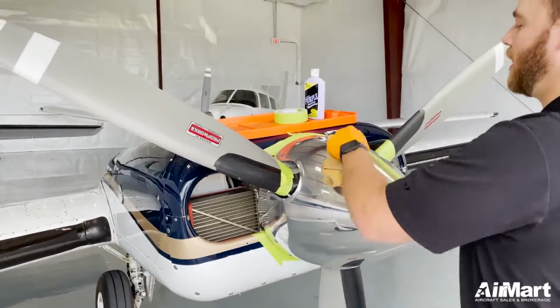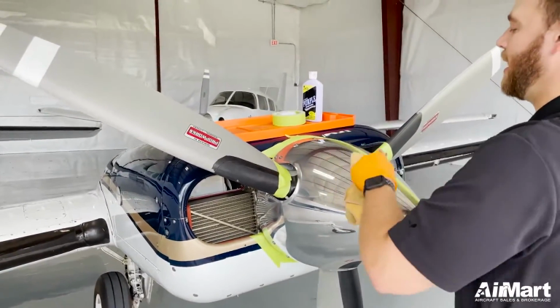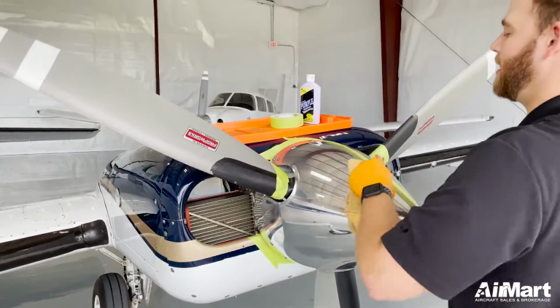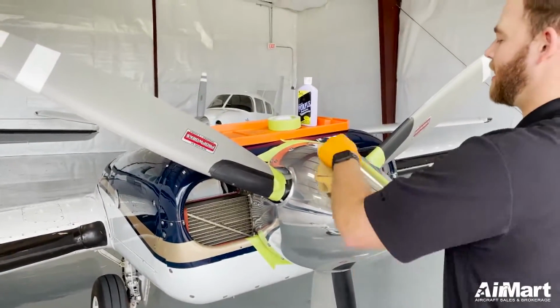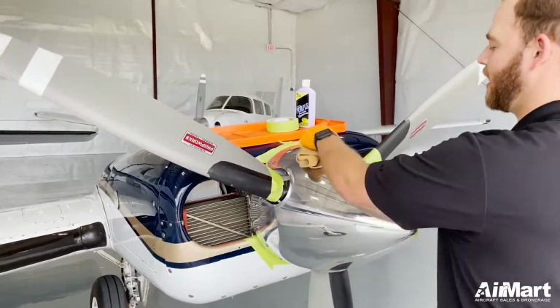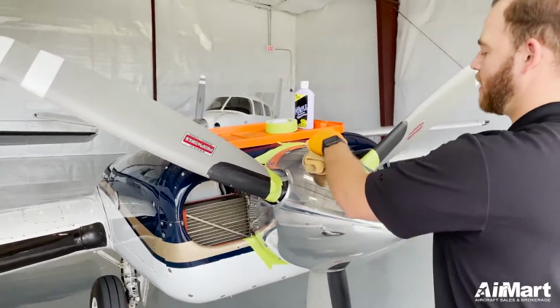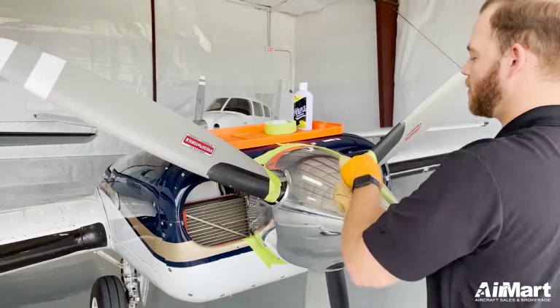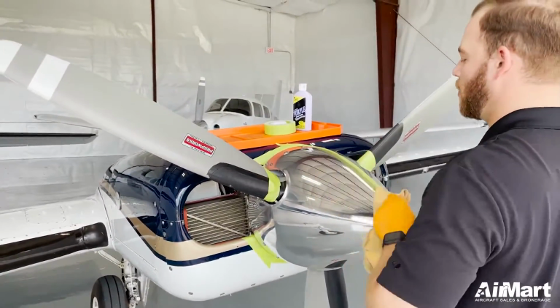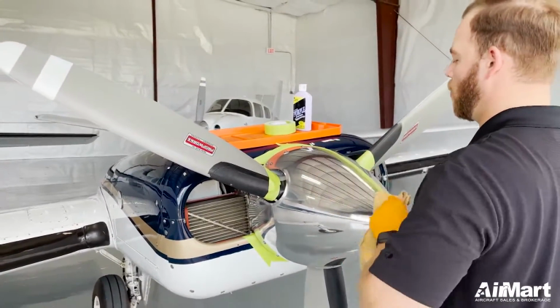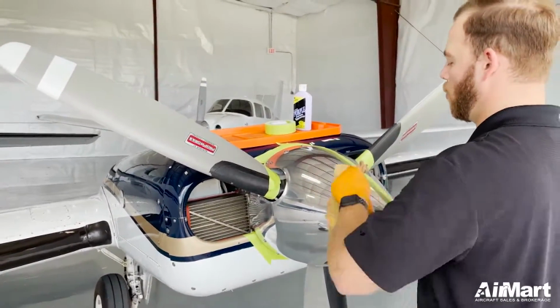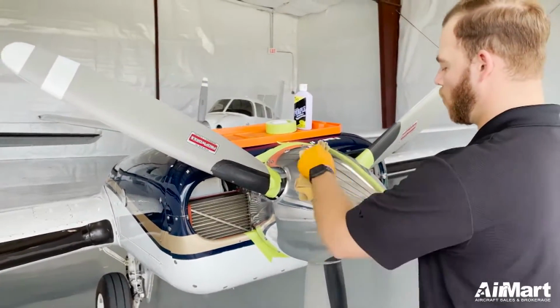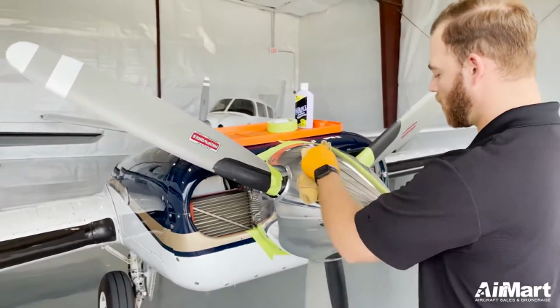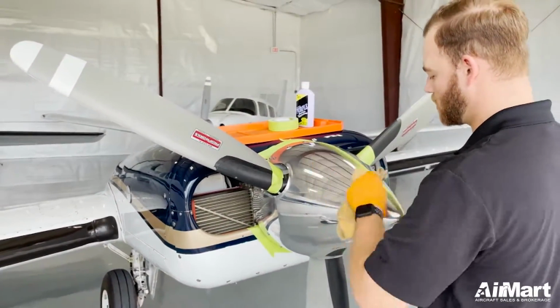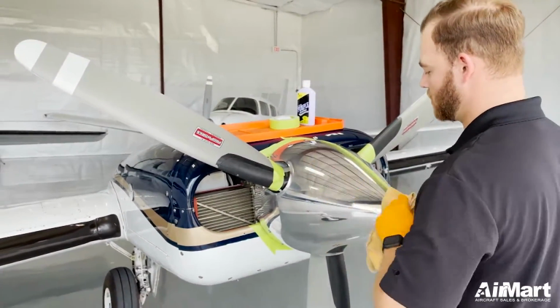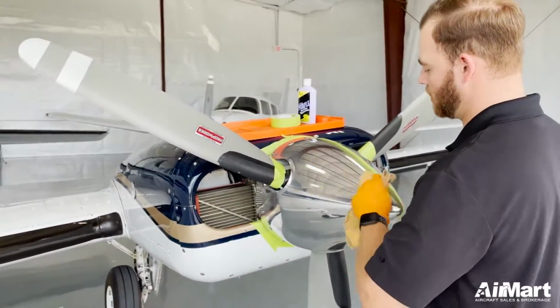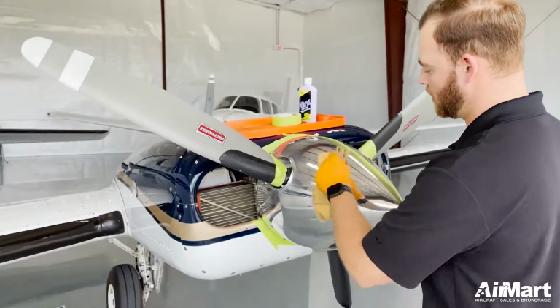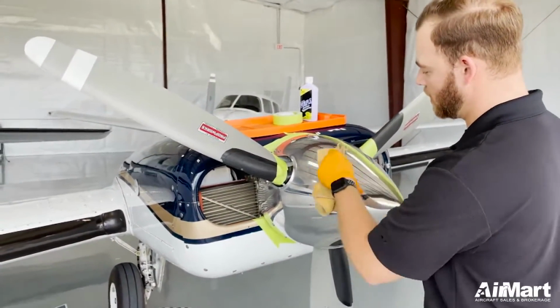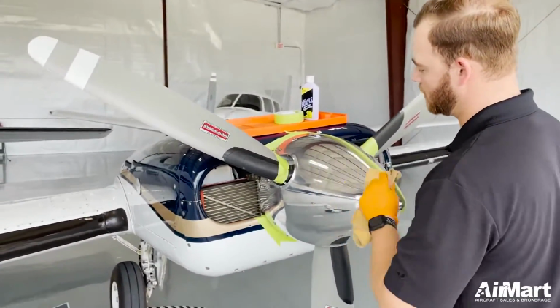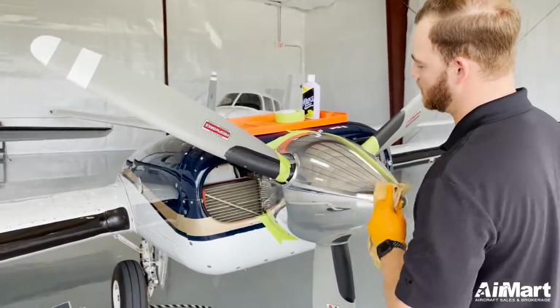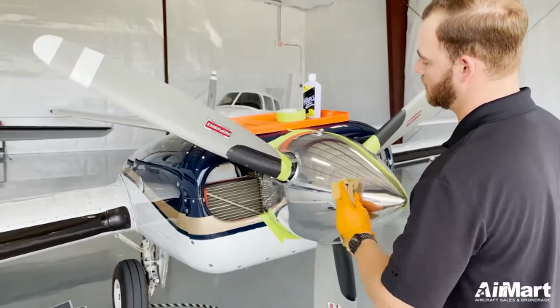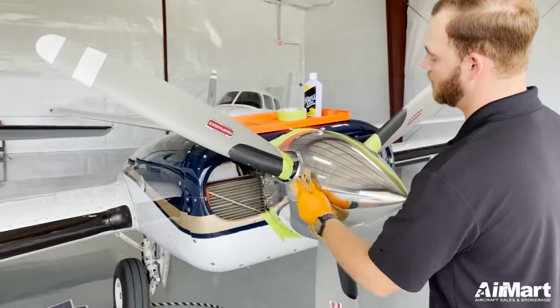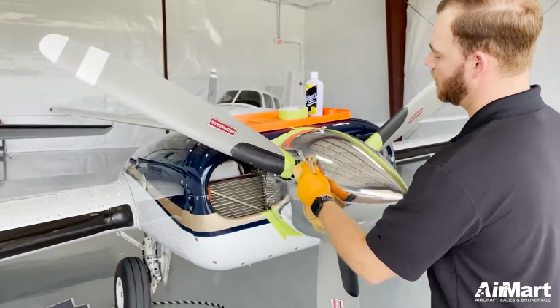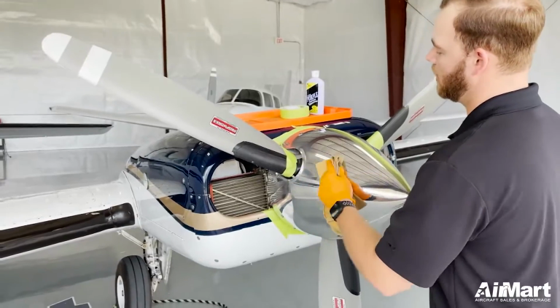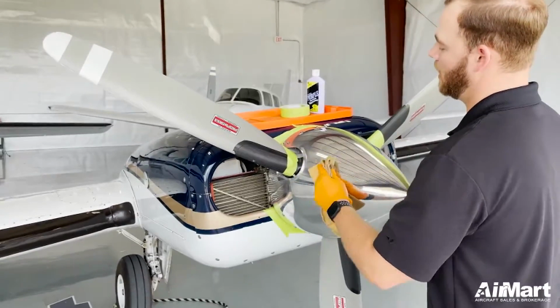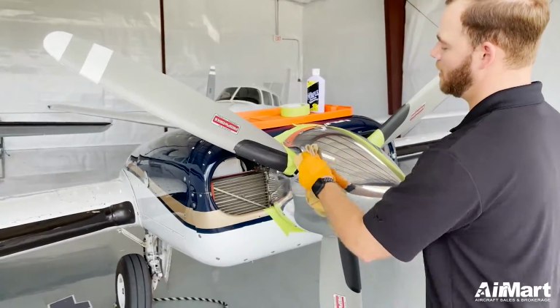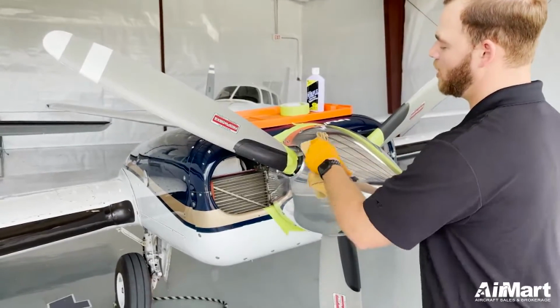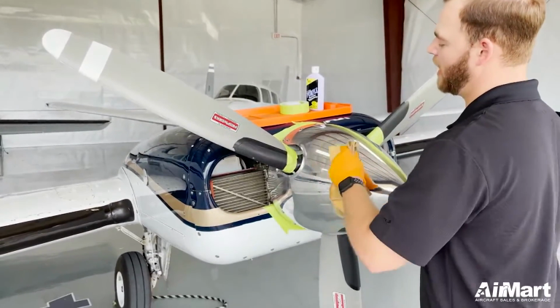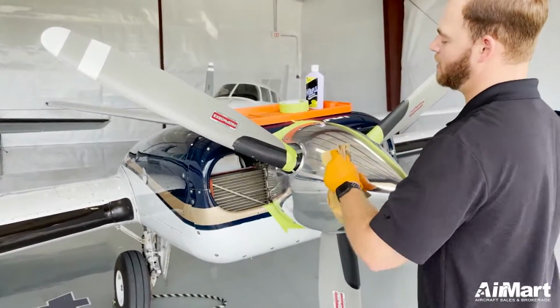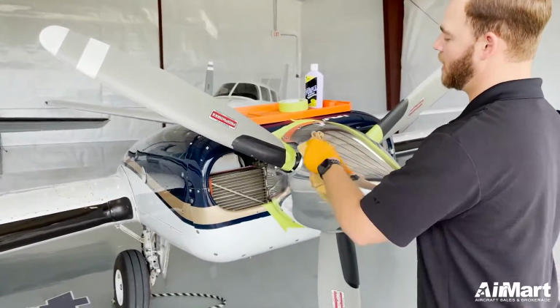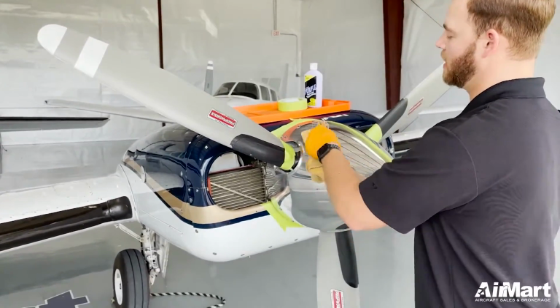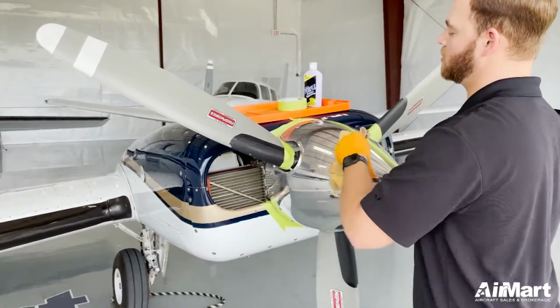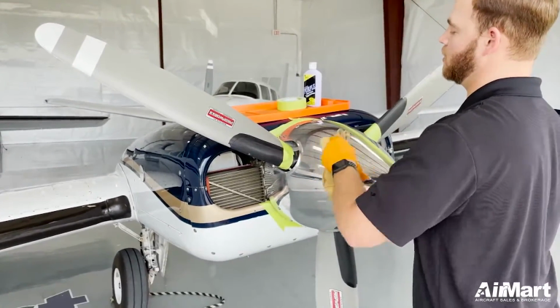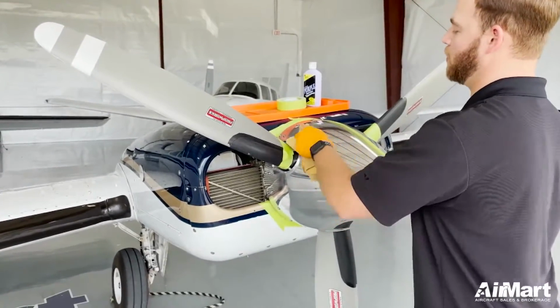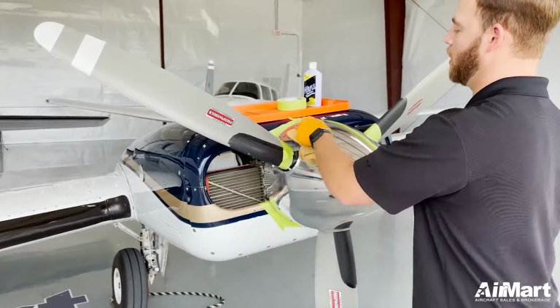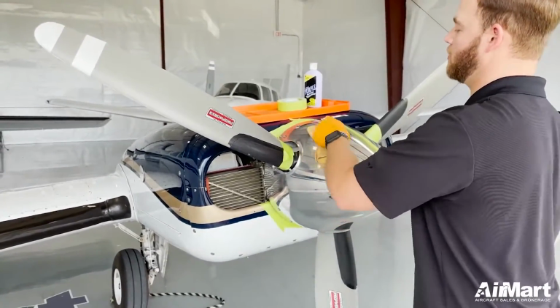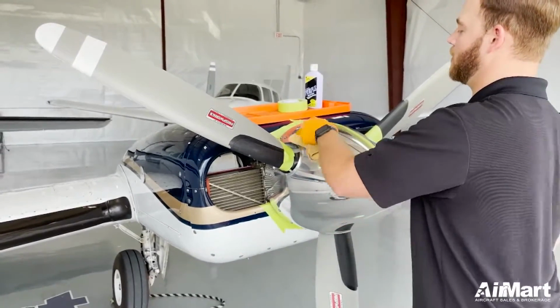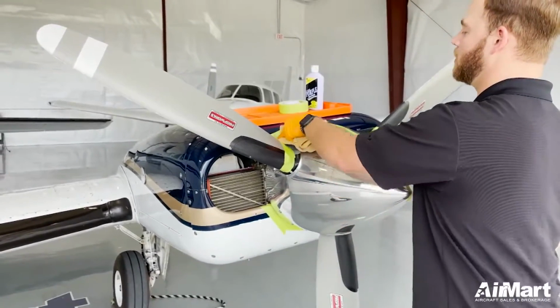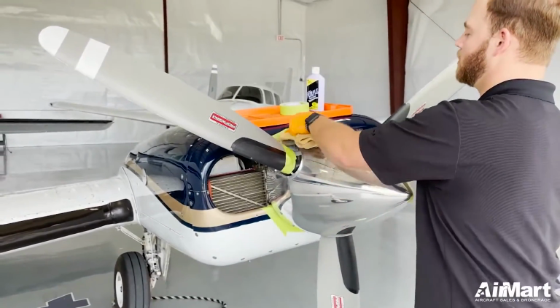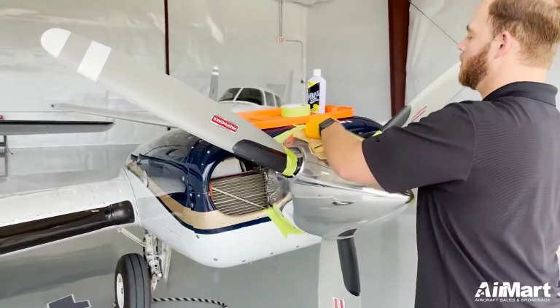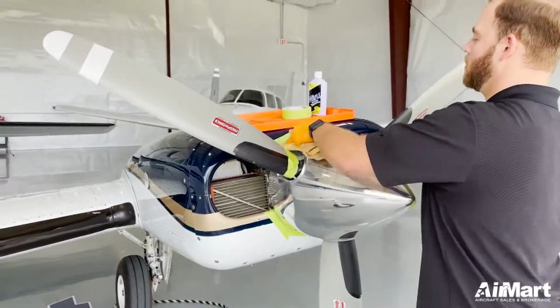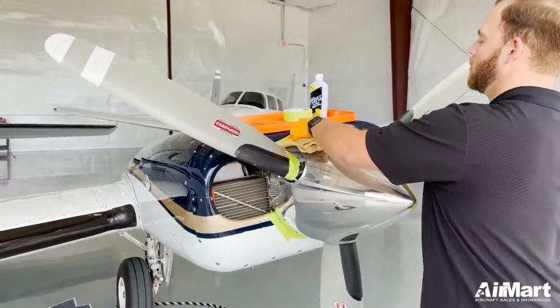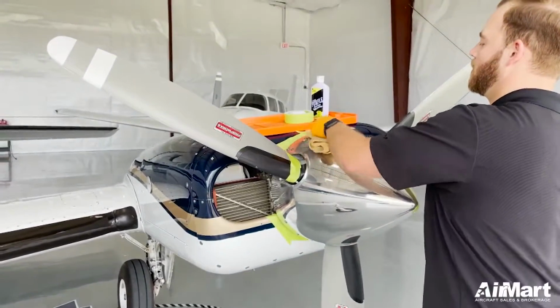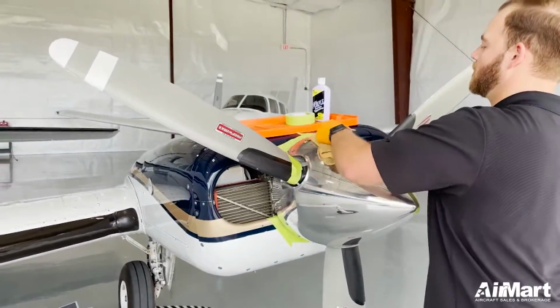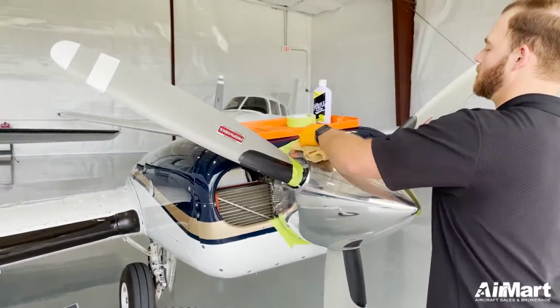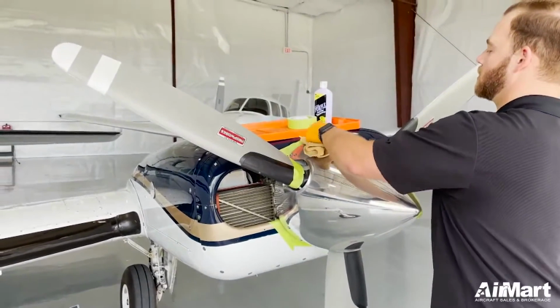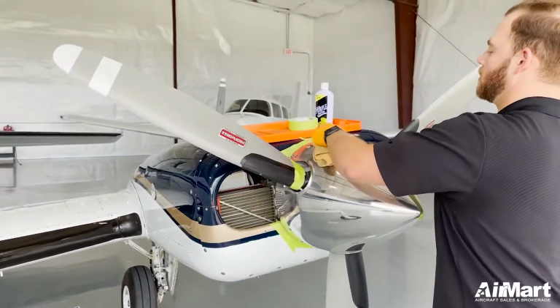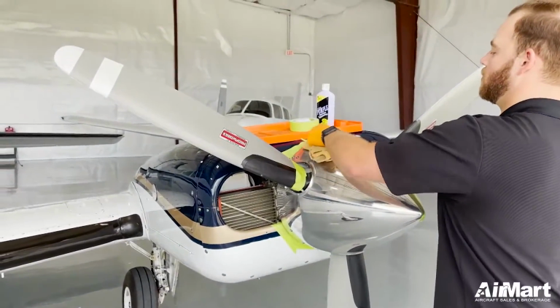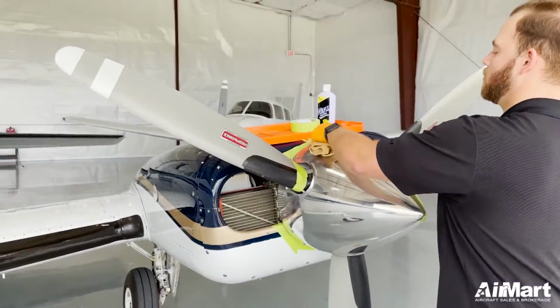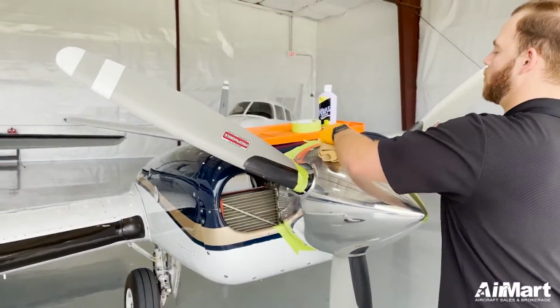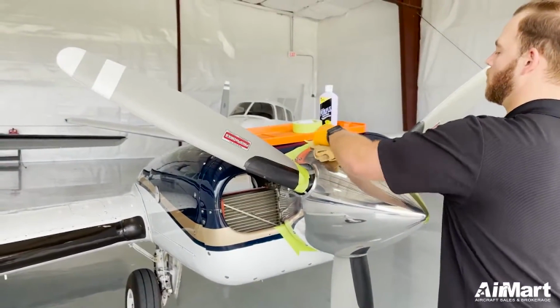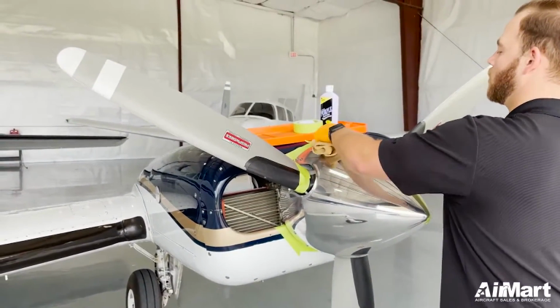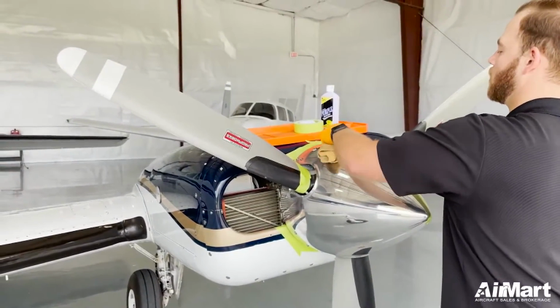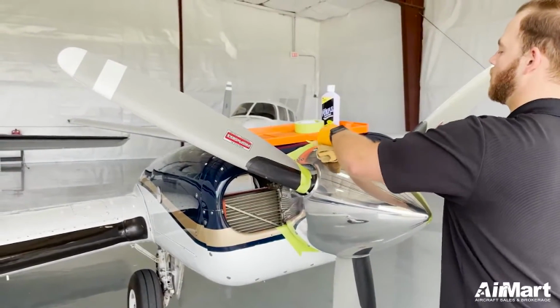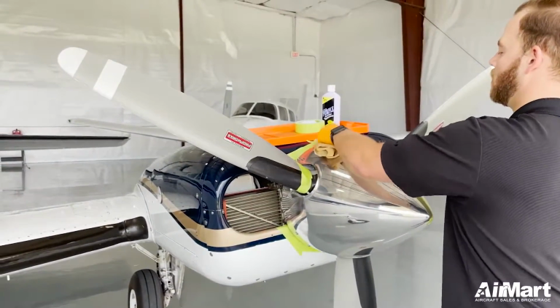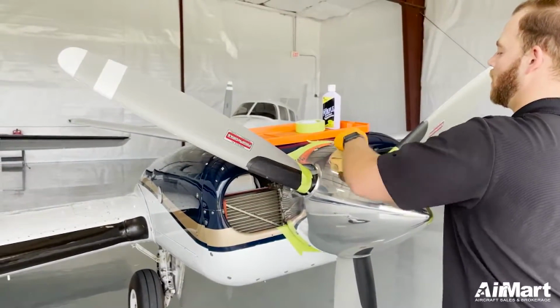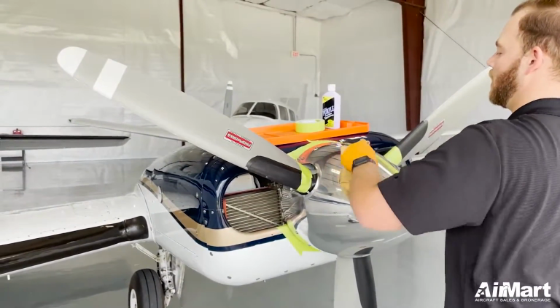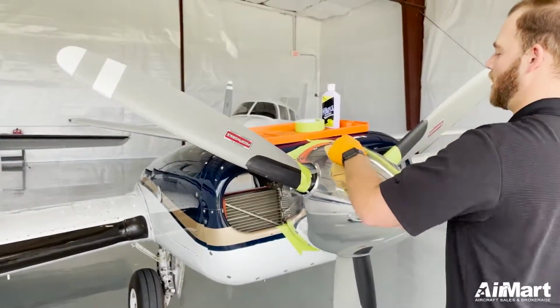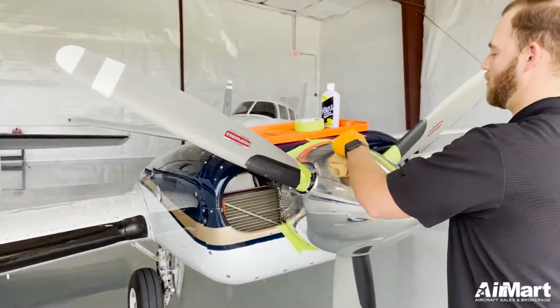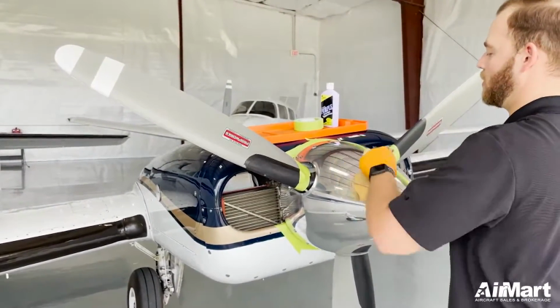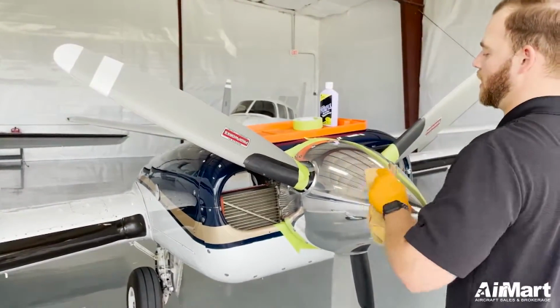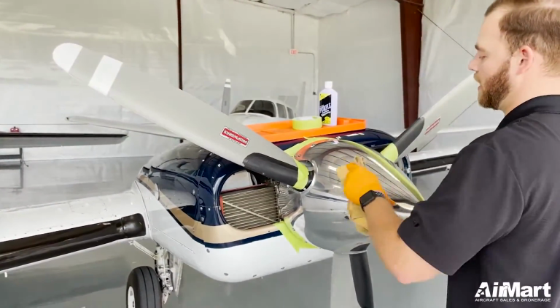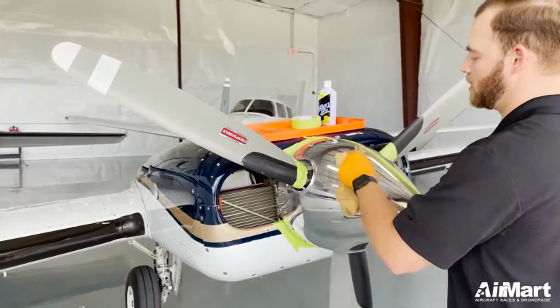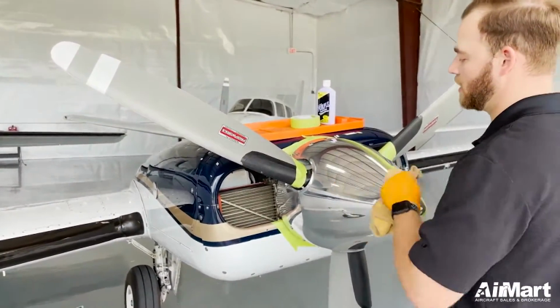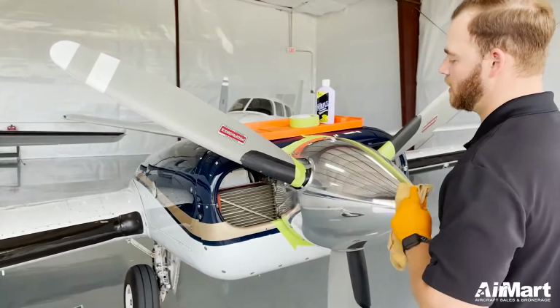Anything worse than this and you'll have to actually buff it. This is good for an everyday cleaning.